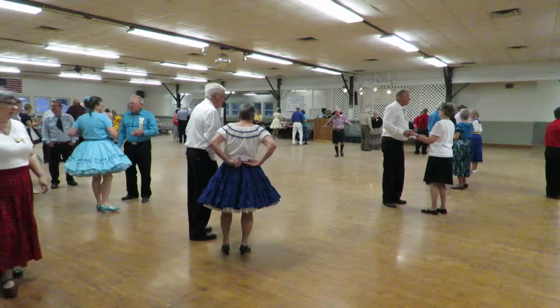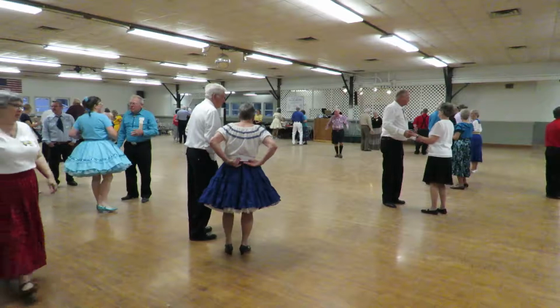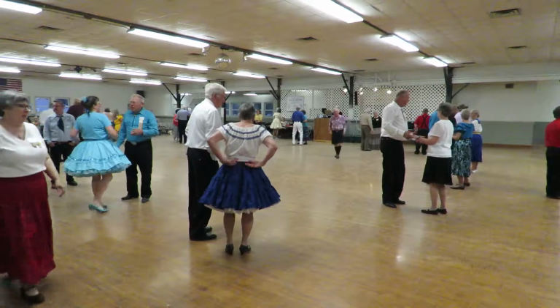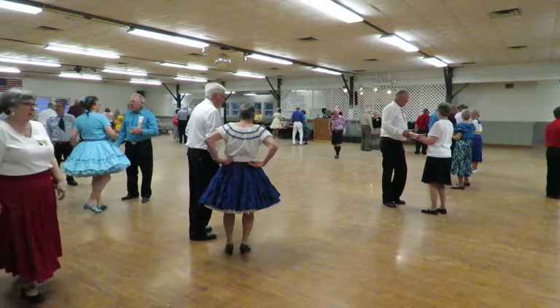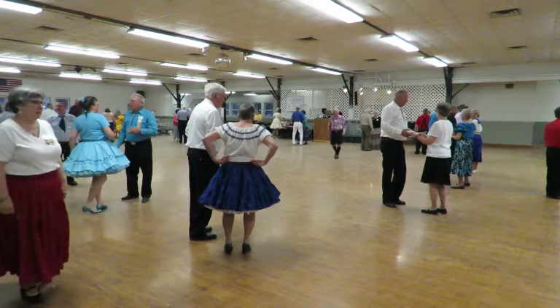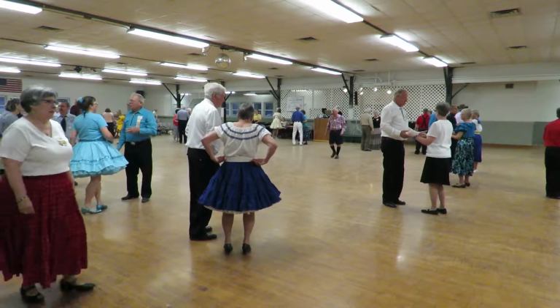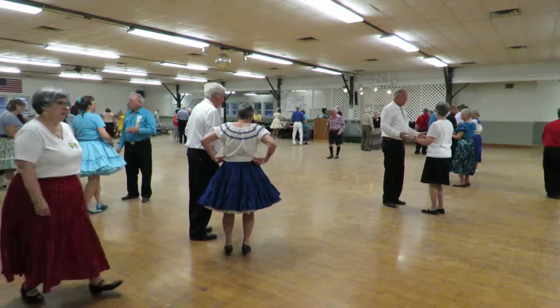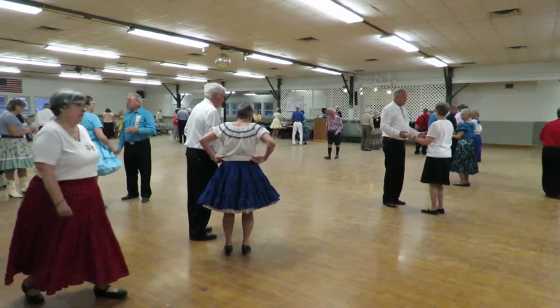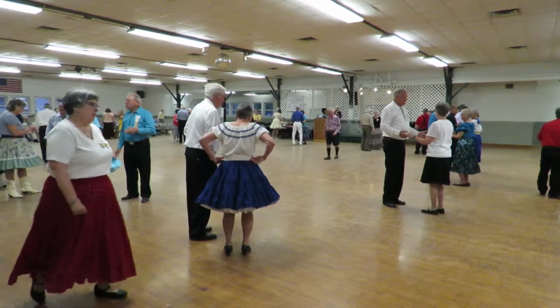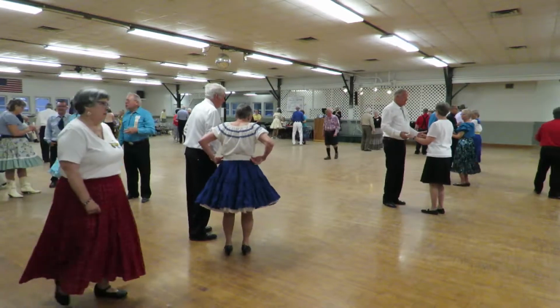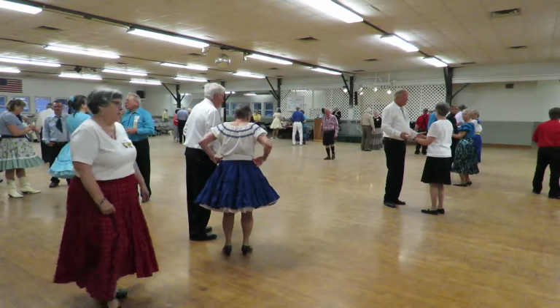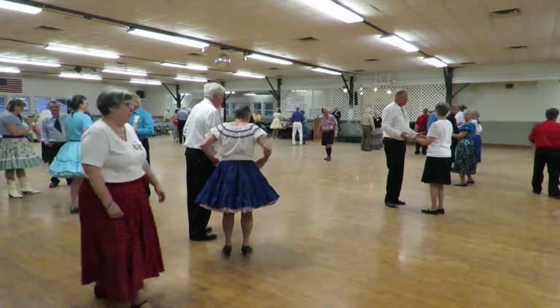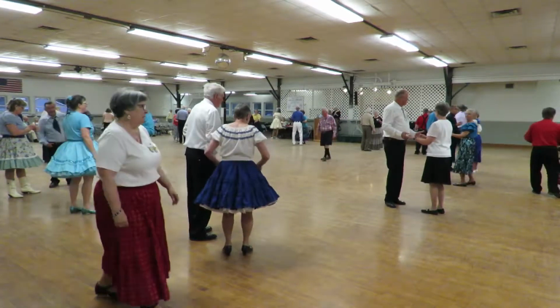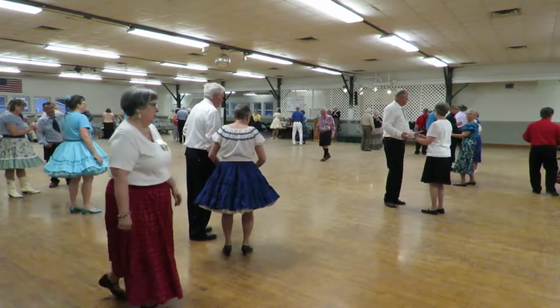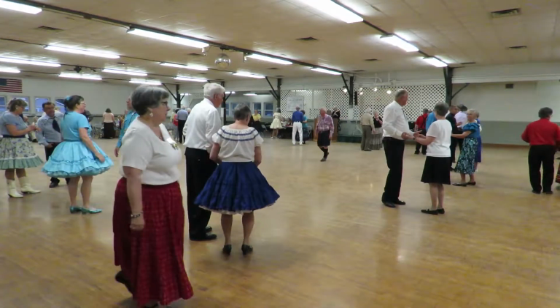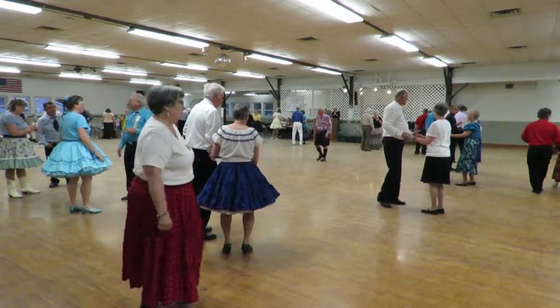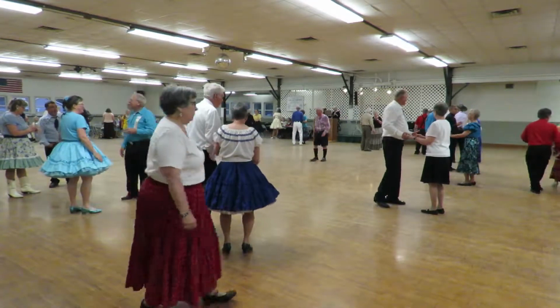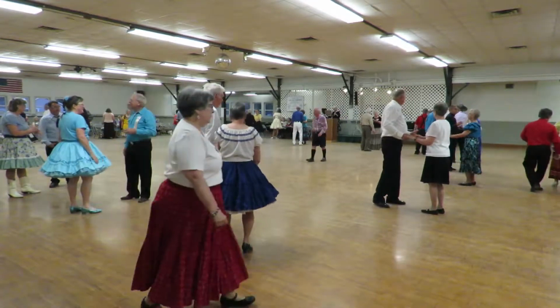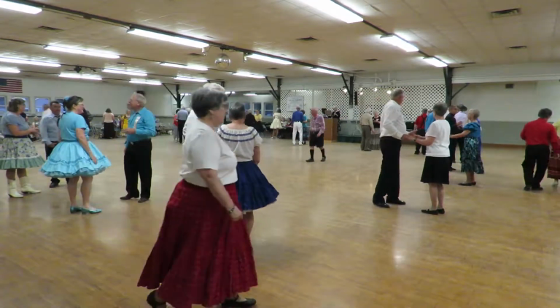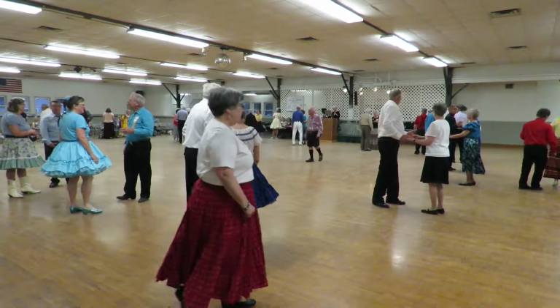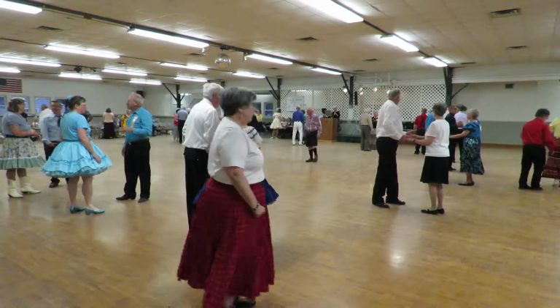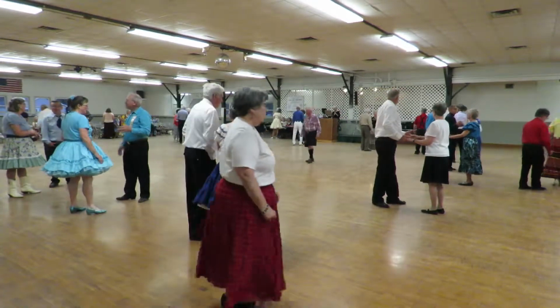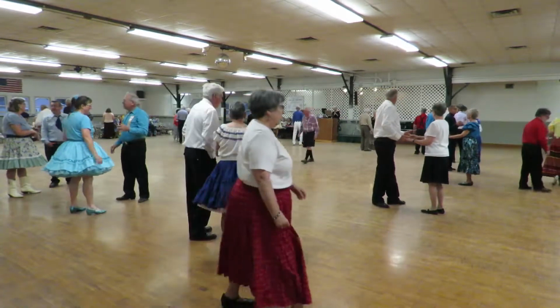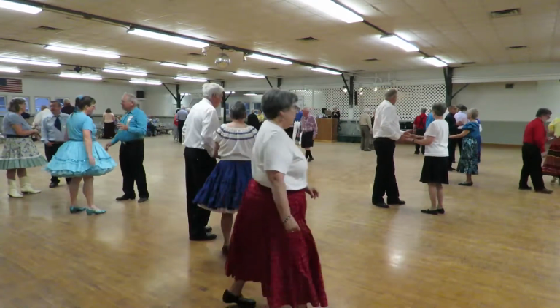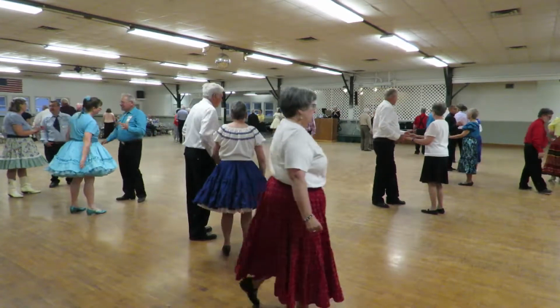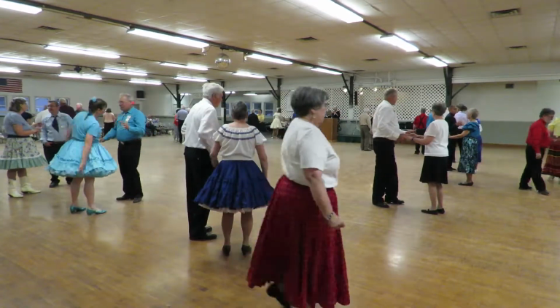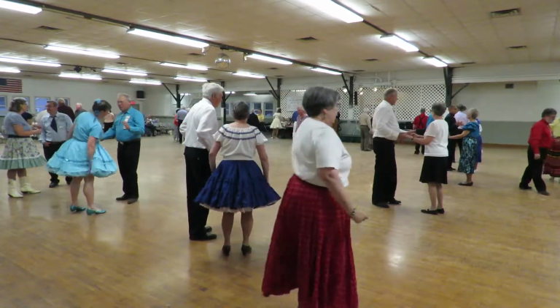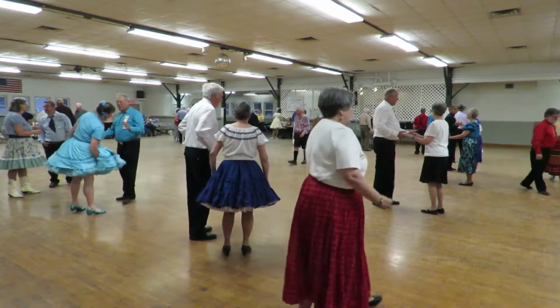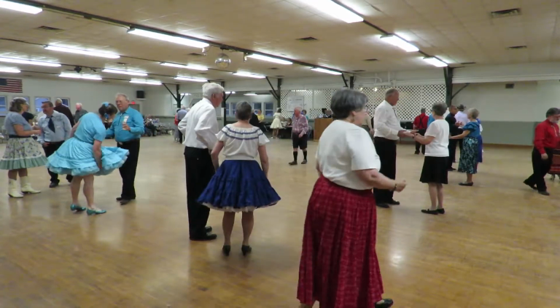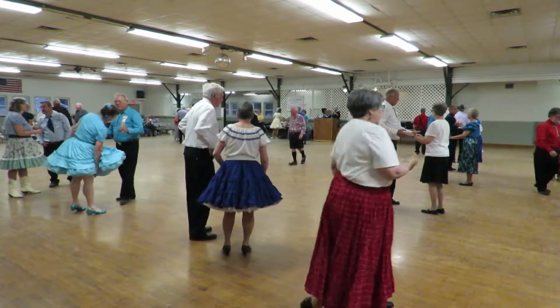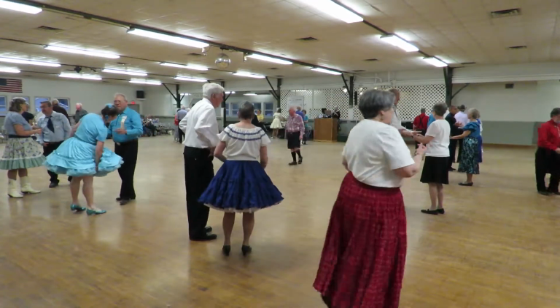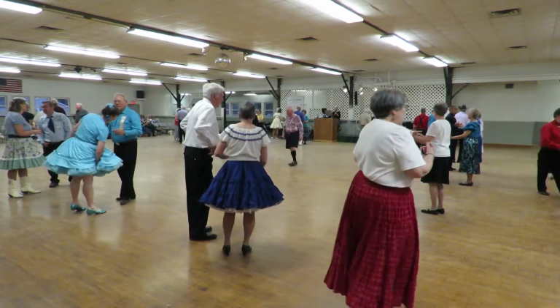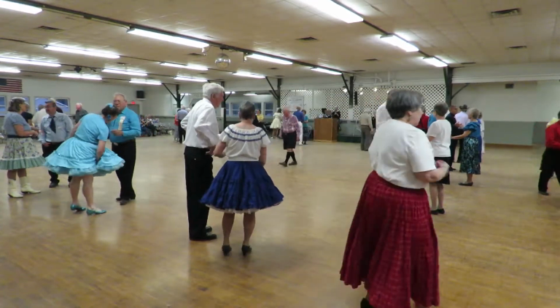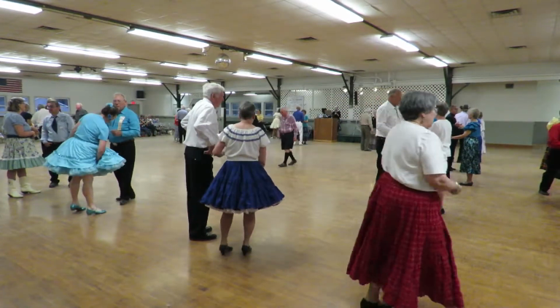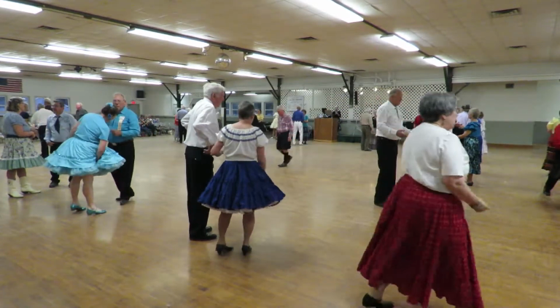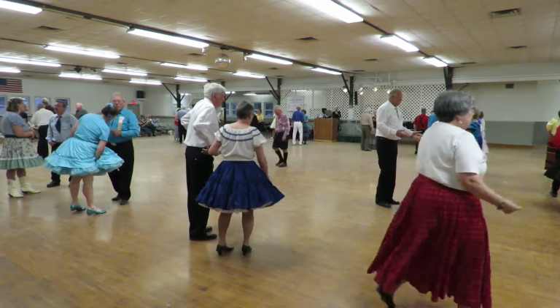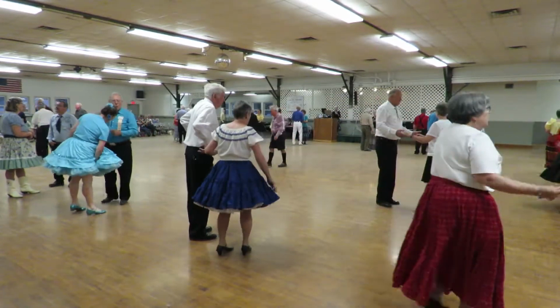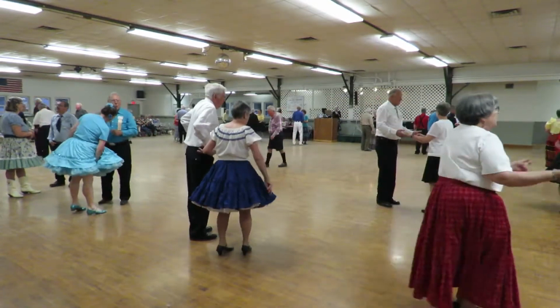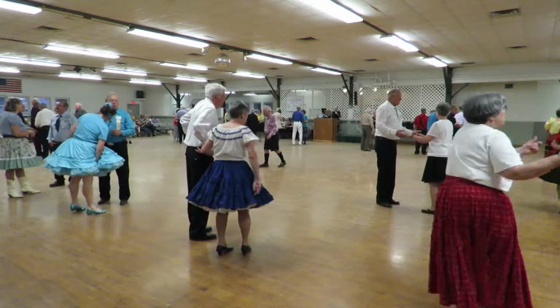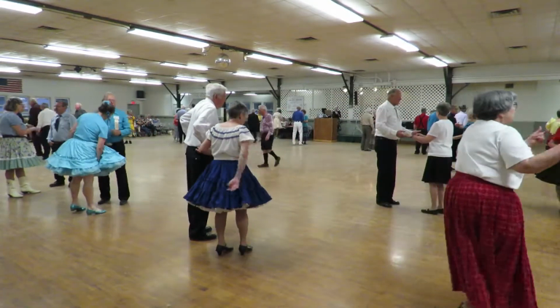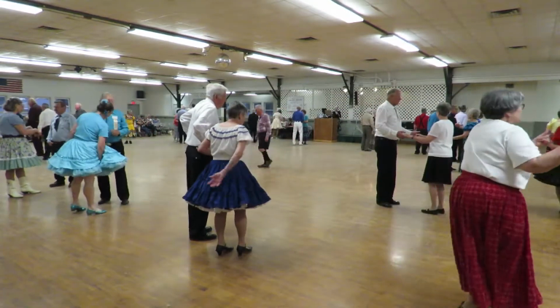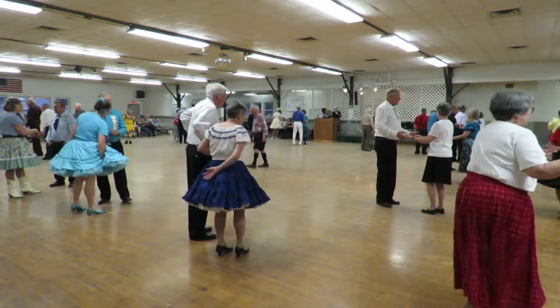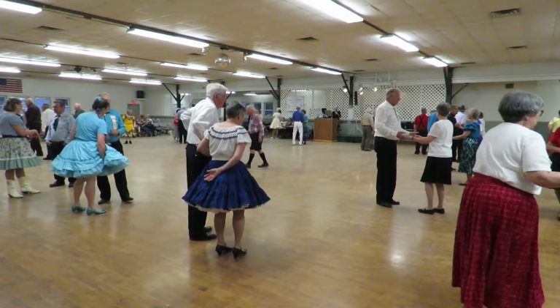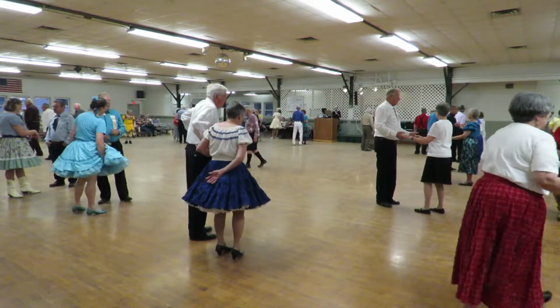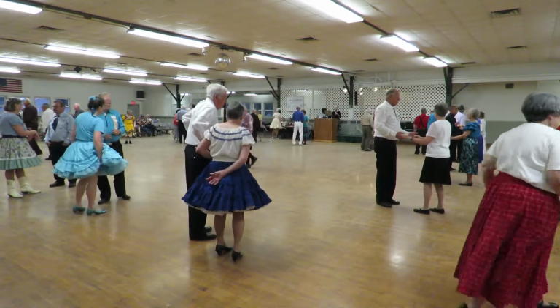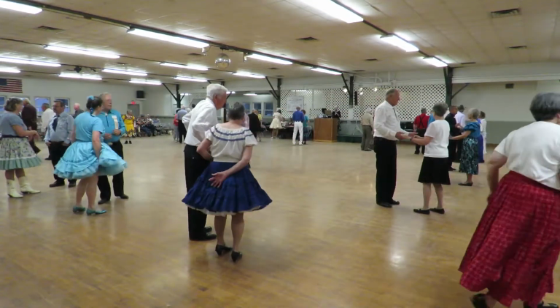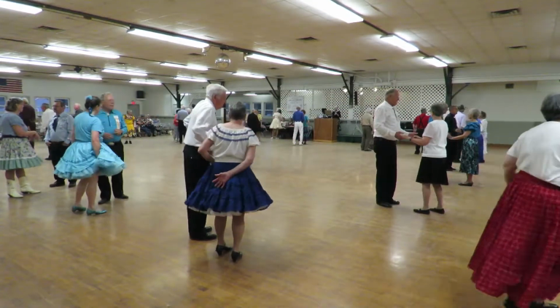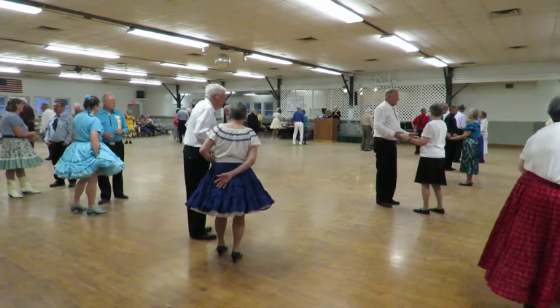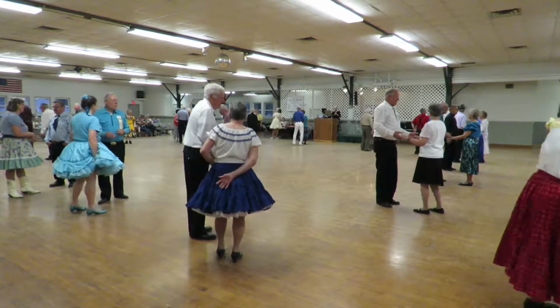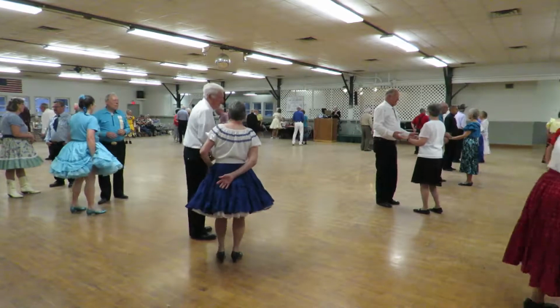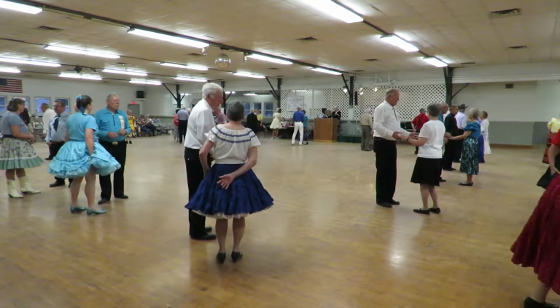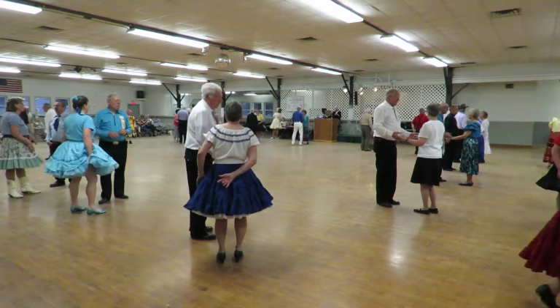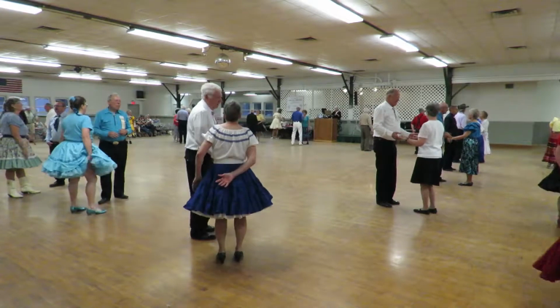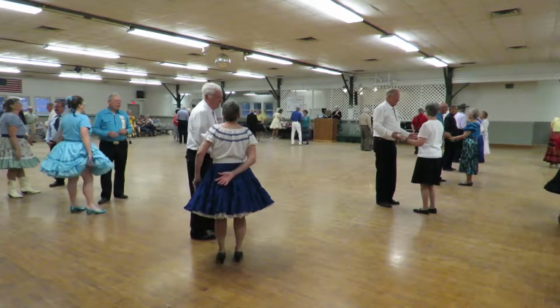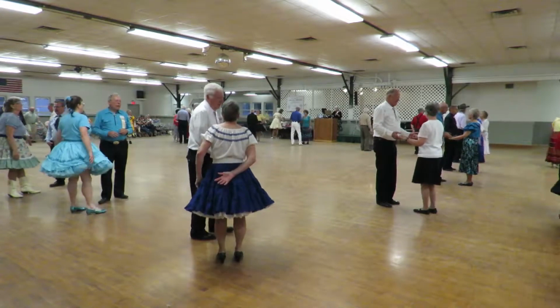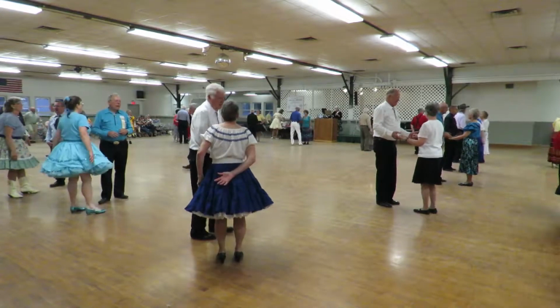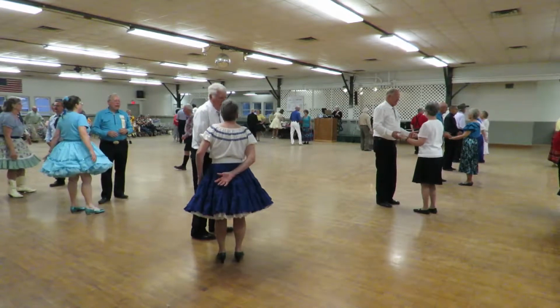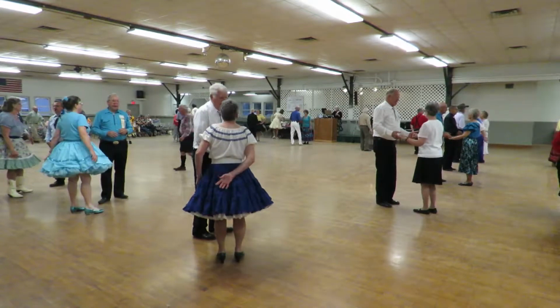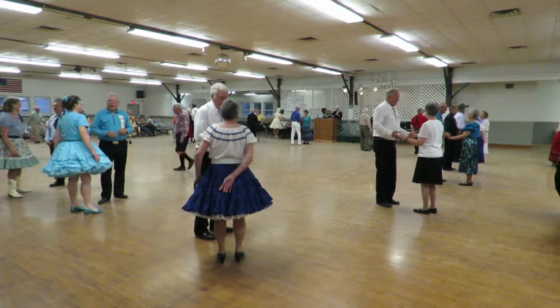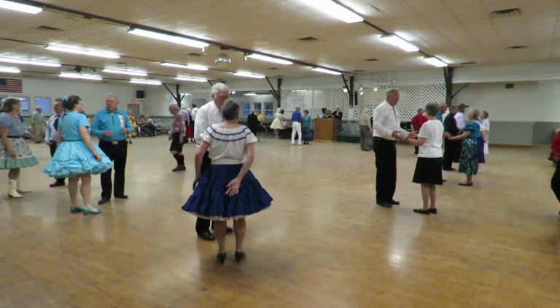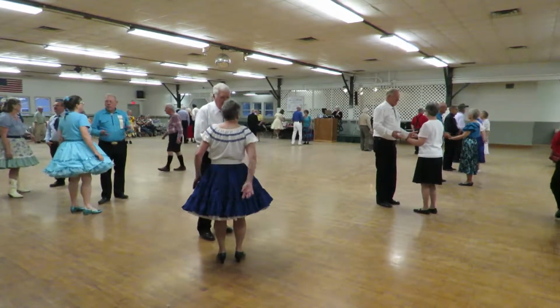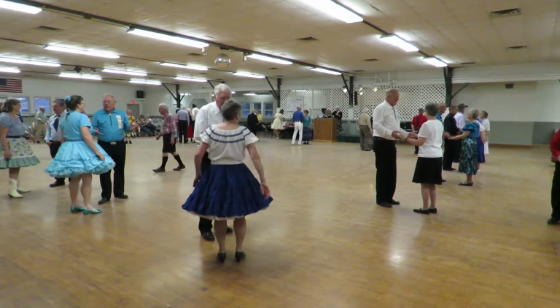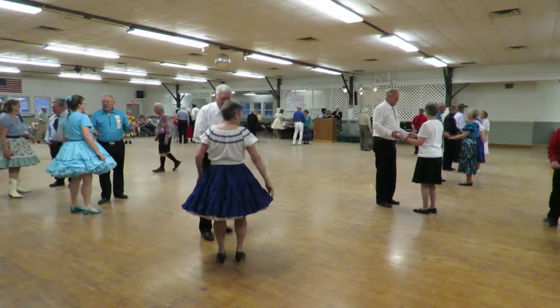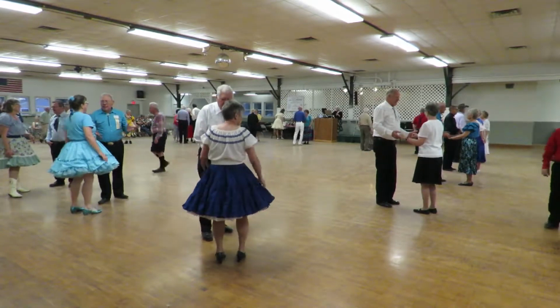Okay, here we go. Our intro: part point, step together, no hands, right into your solo turning box.